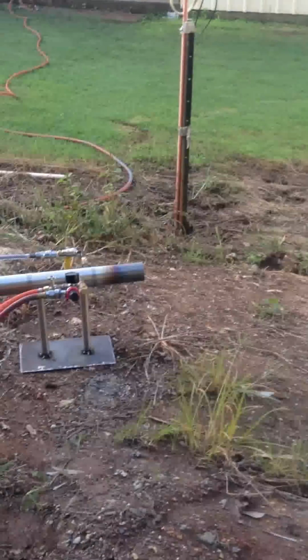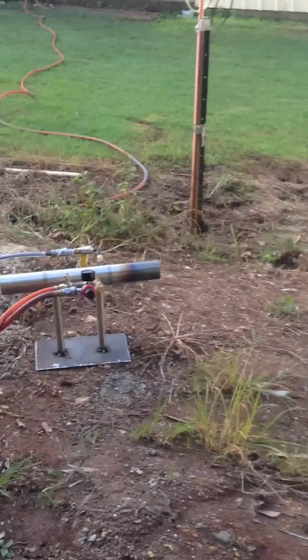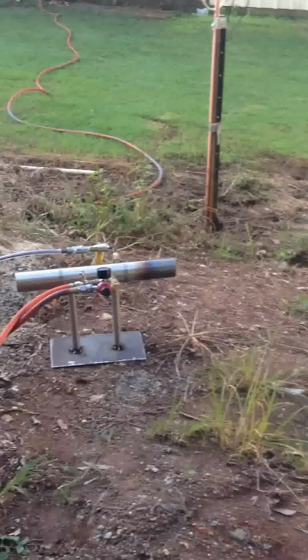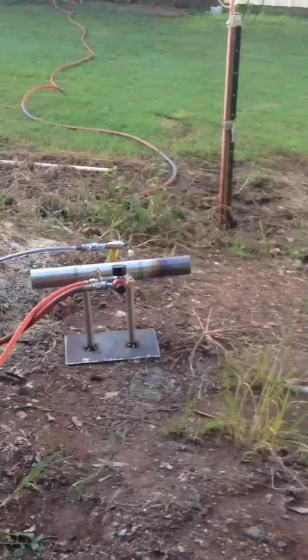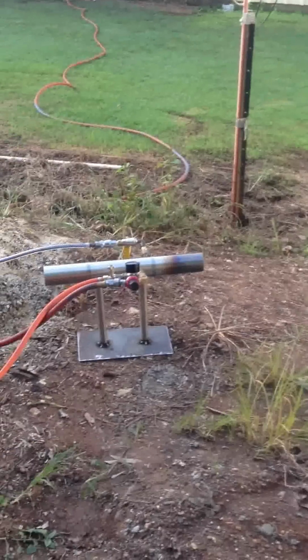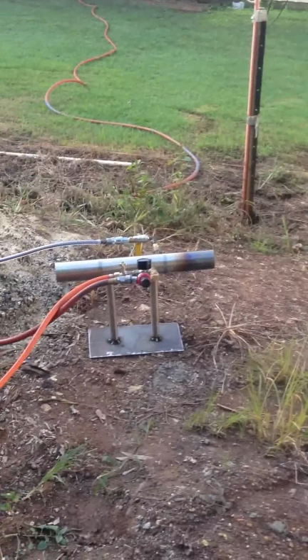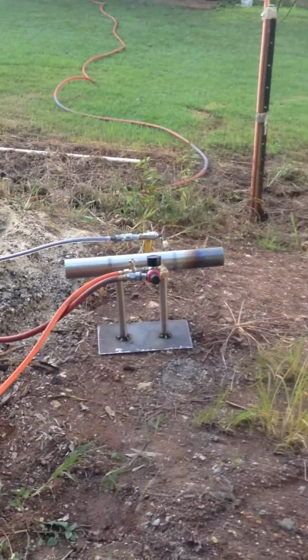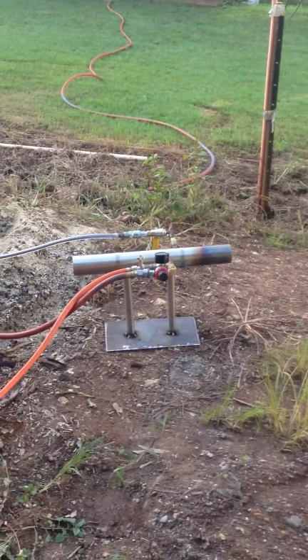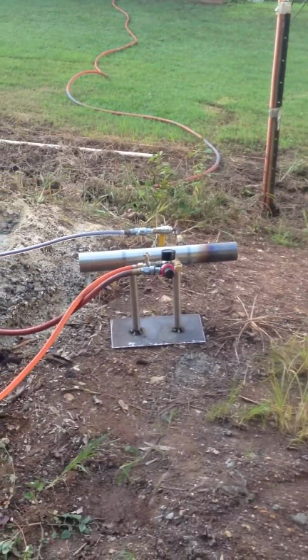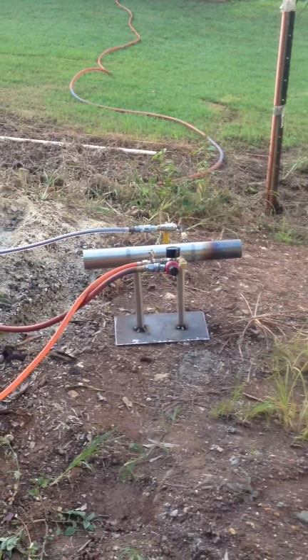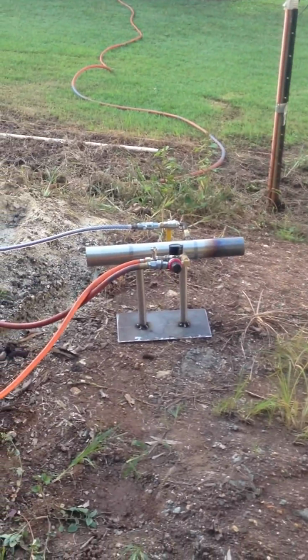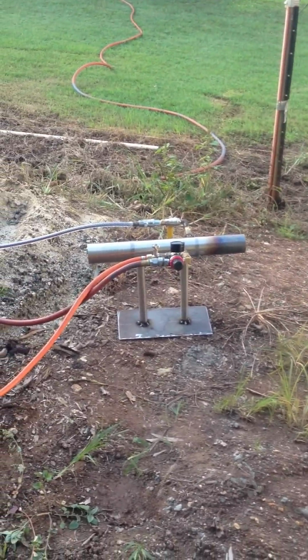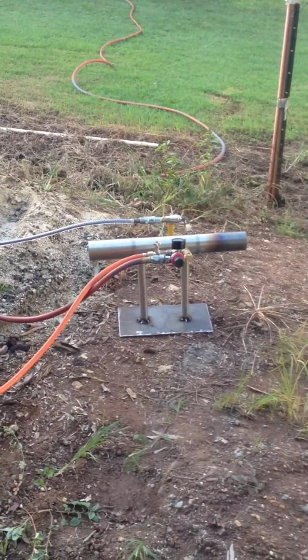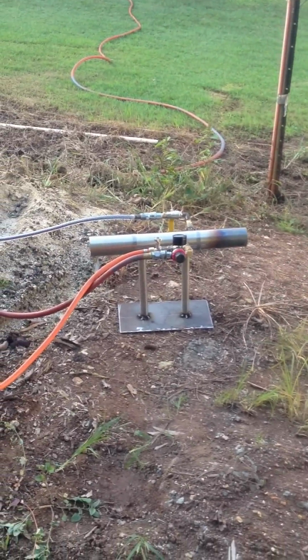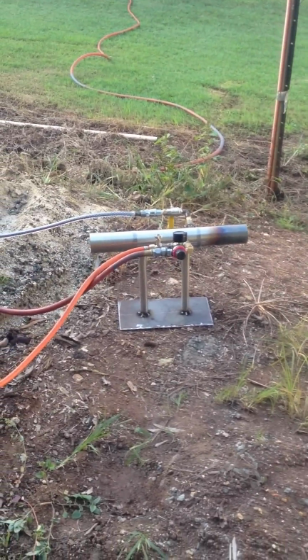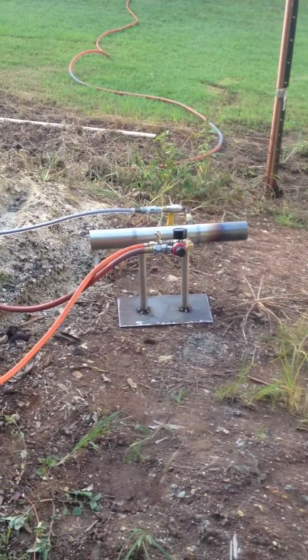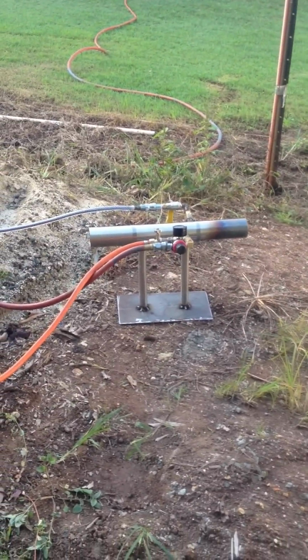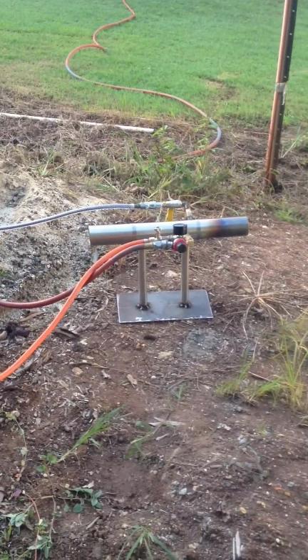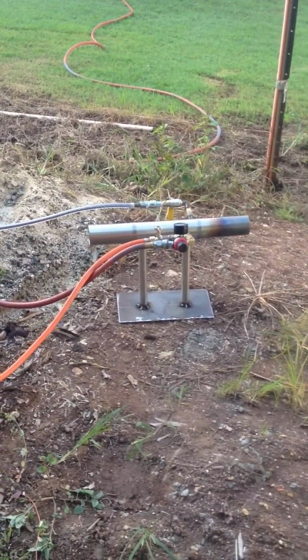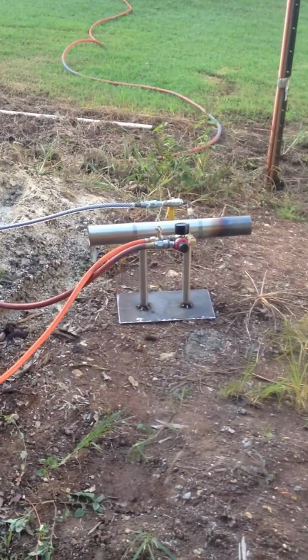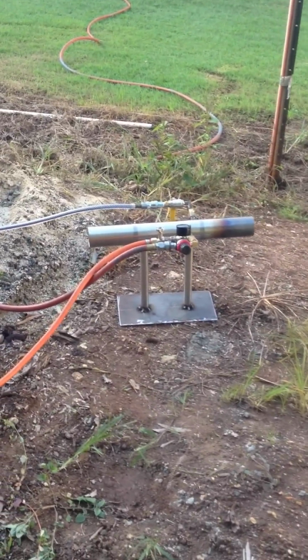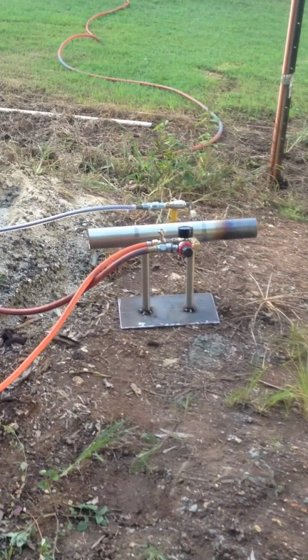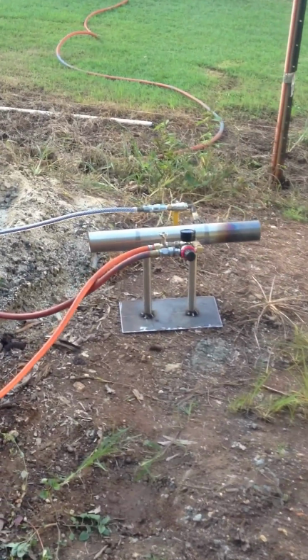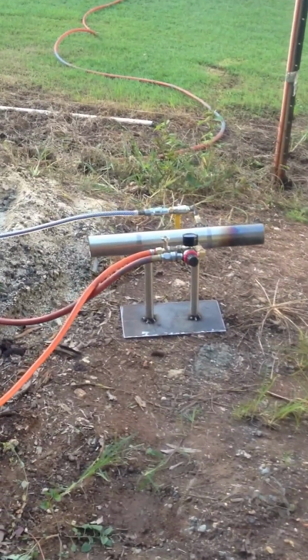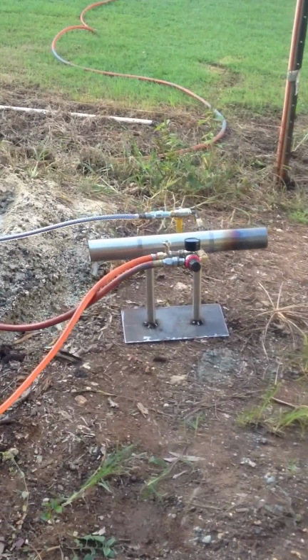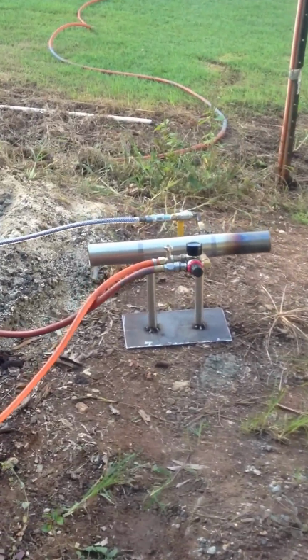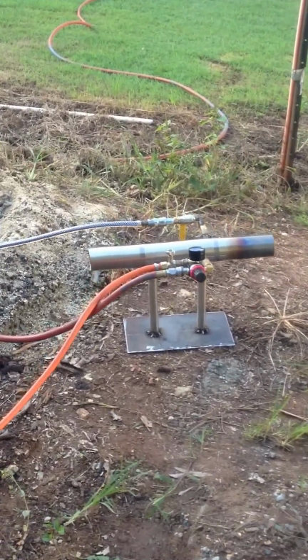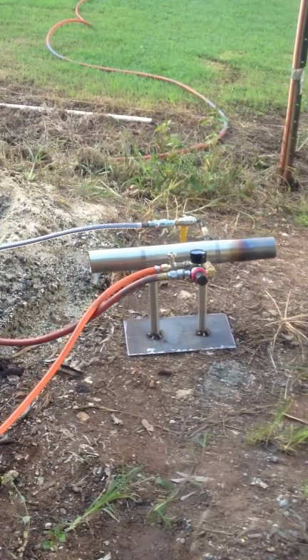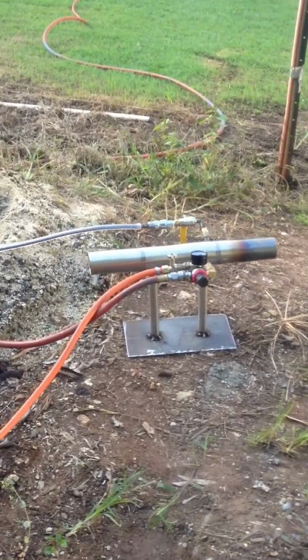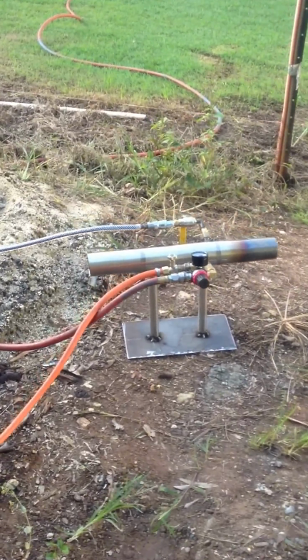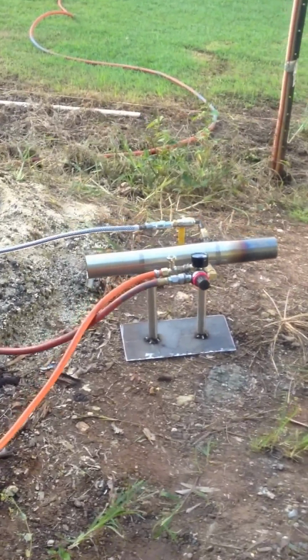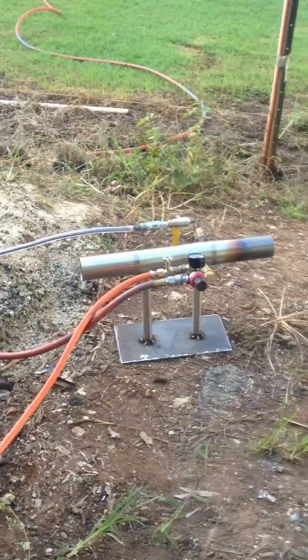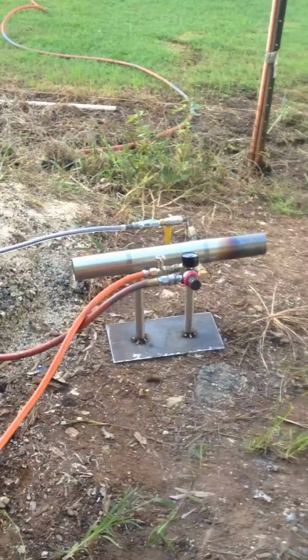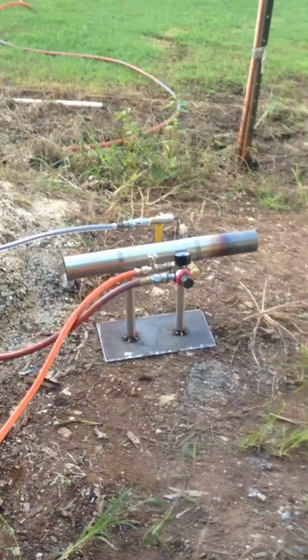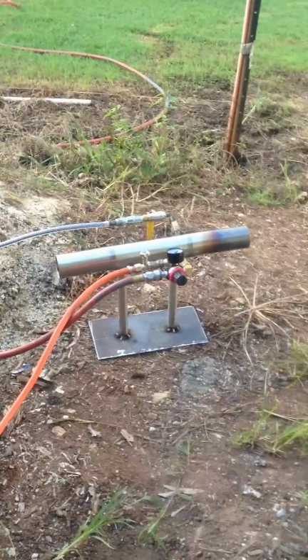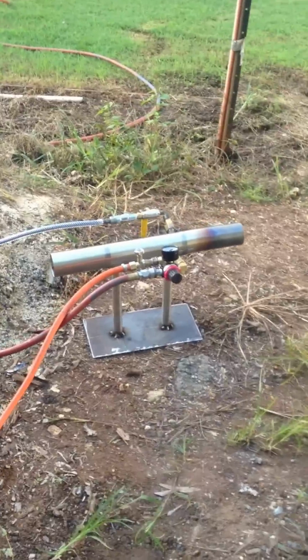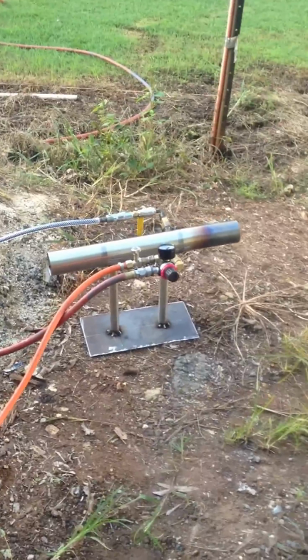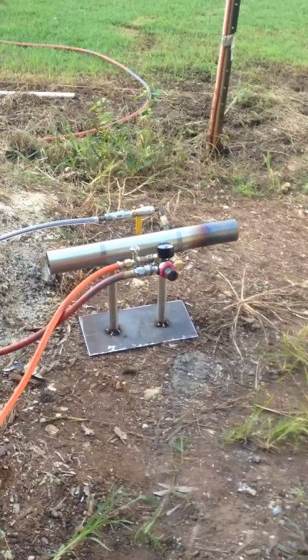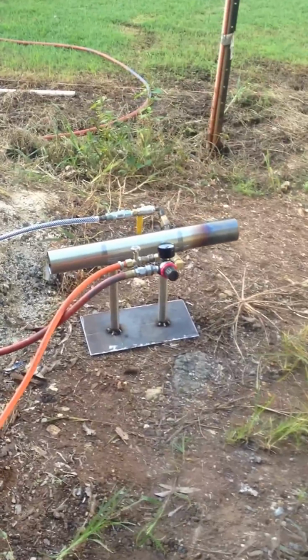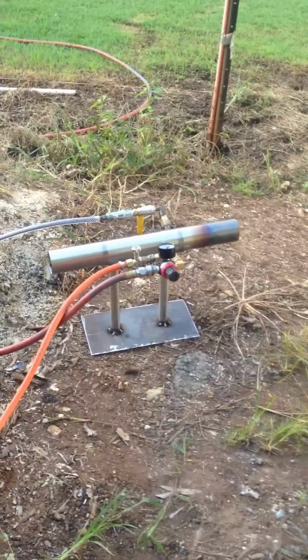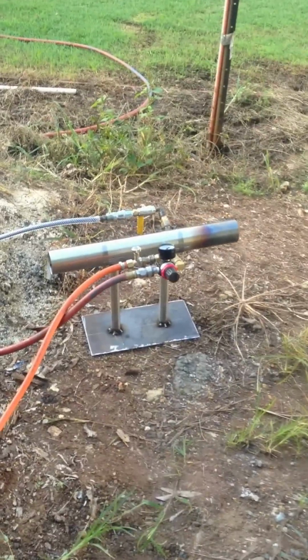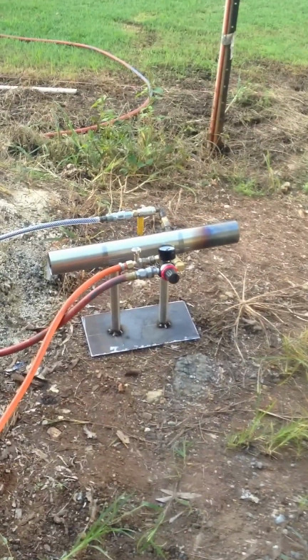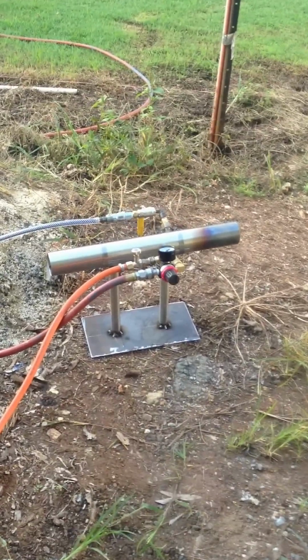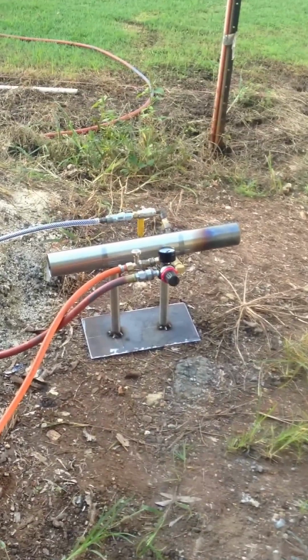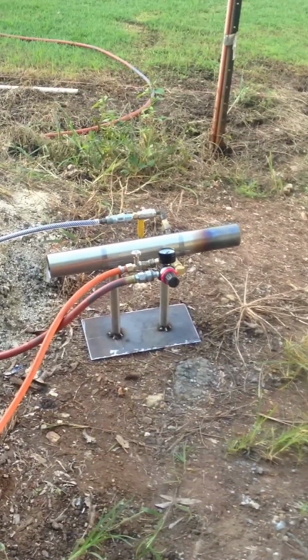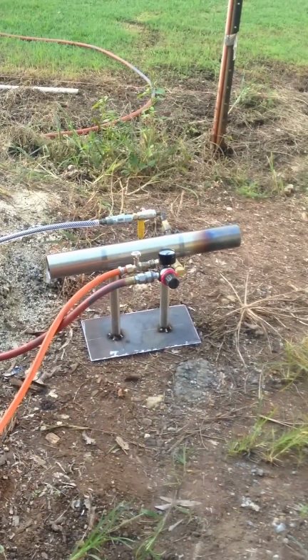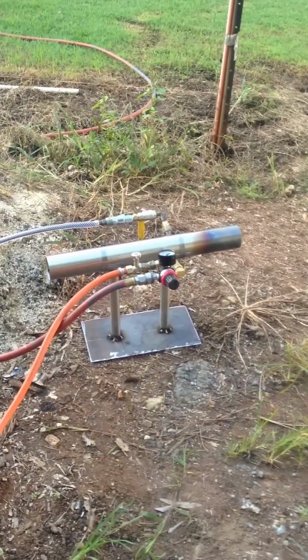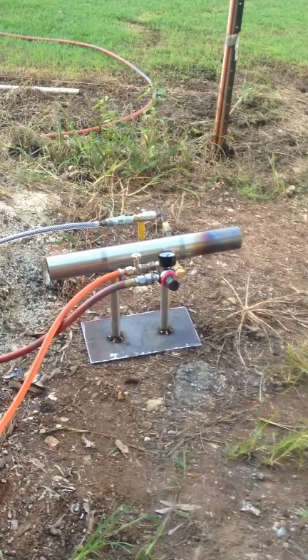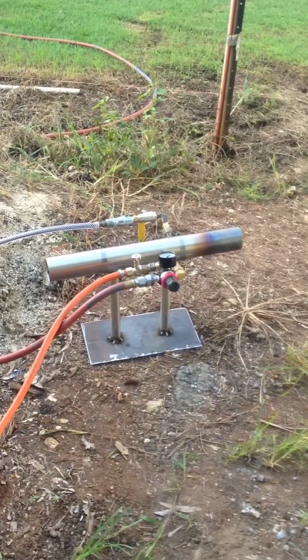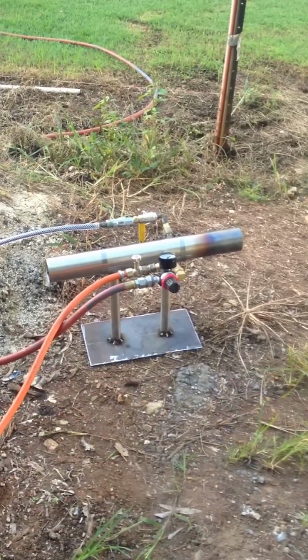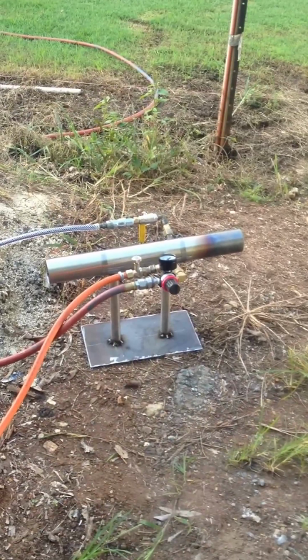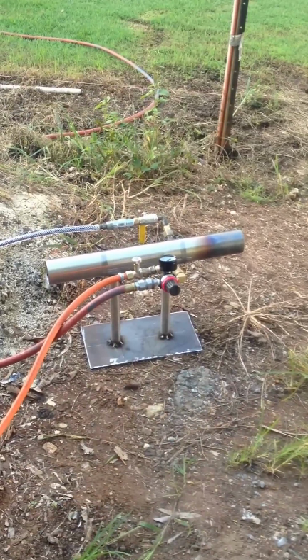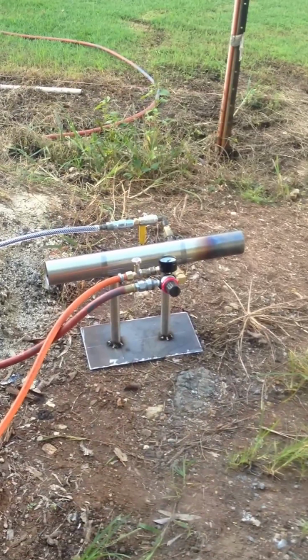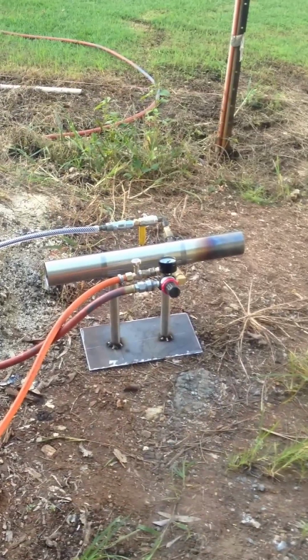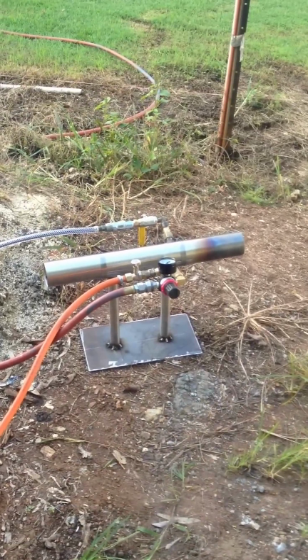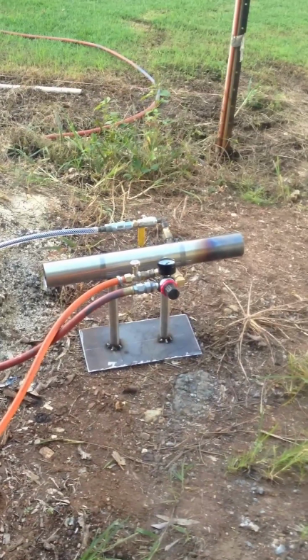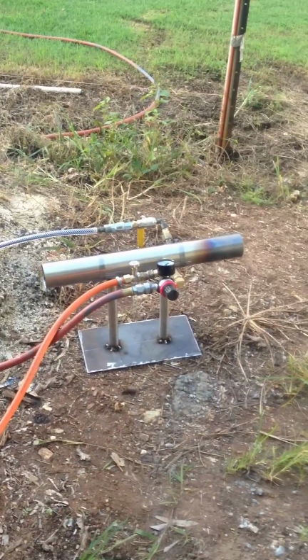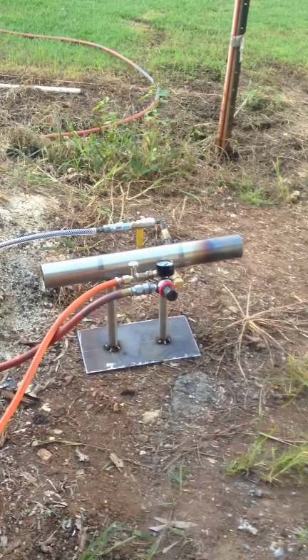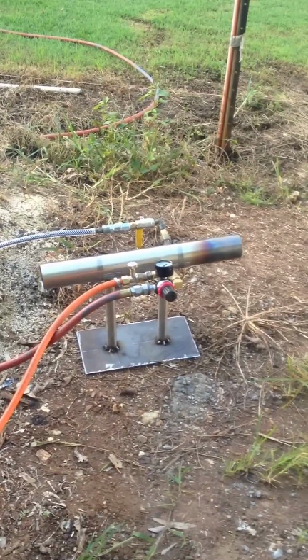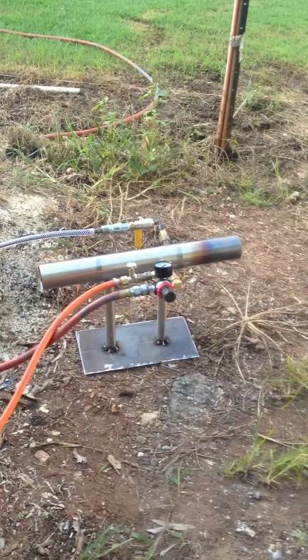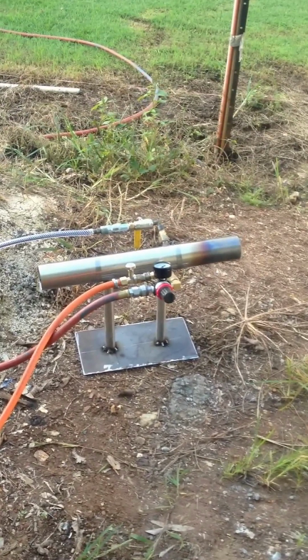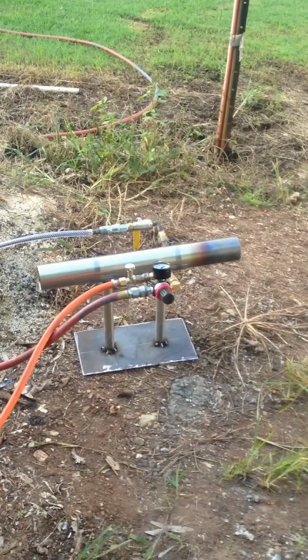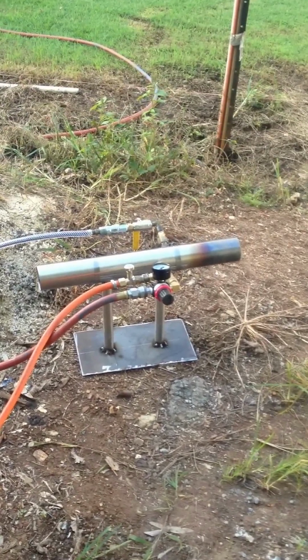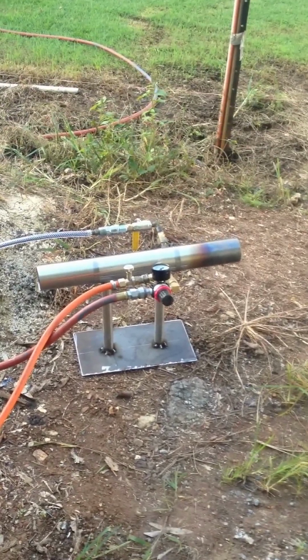Okay, this is our — well, it'll be a second test of the burner. We just tested it before and we're gonna give it another run.